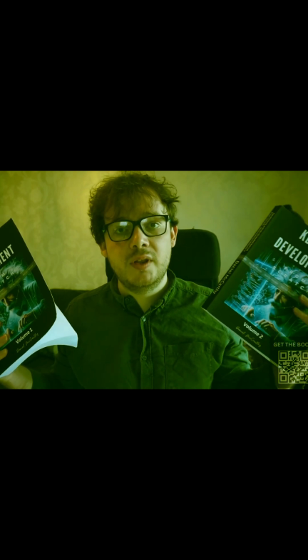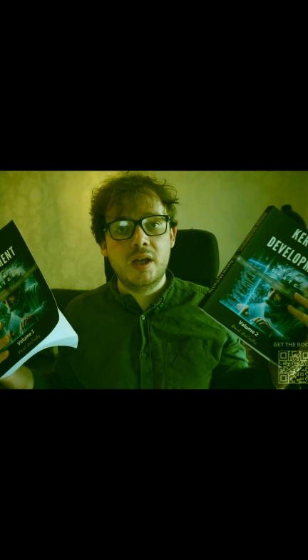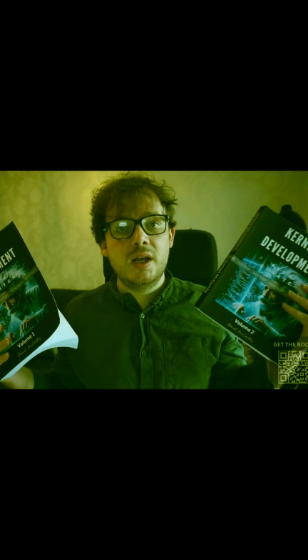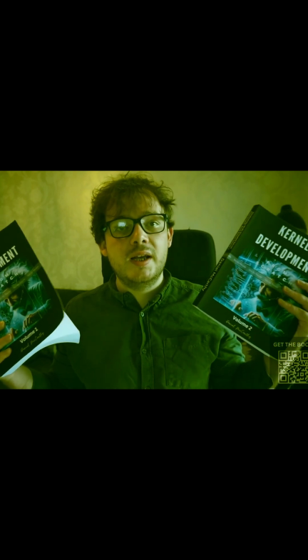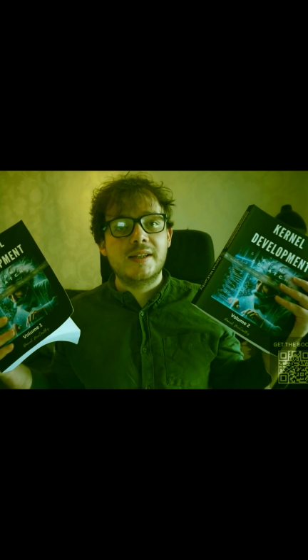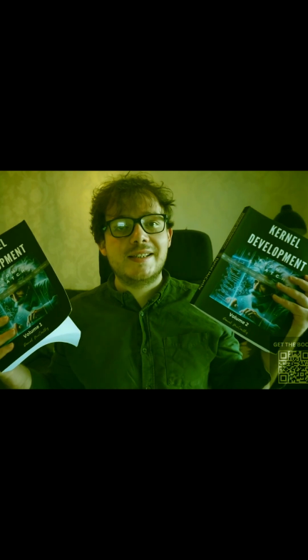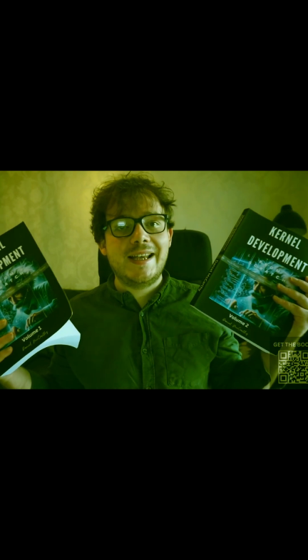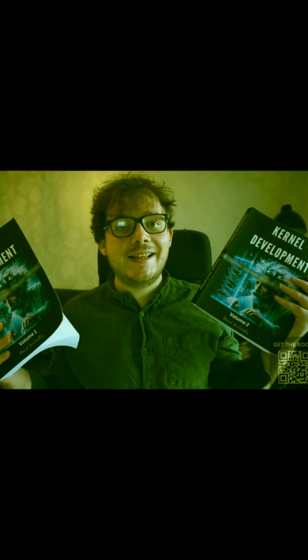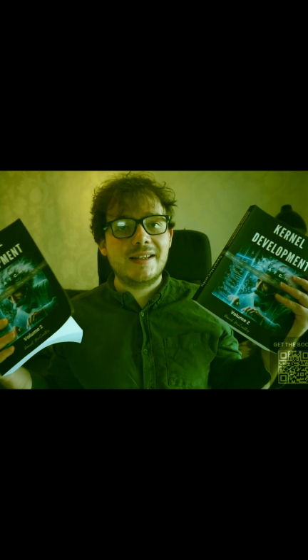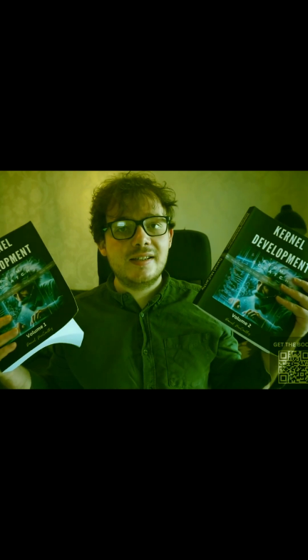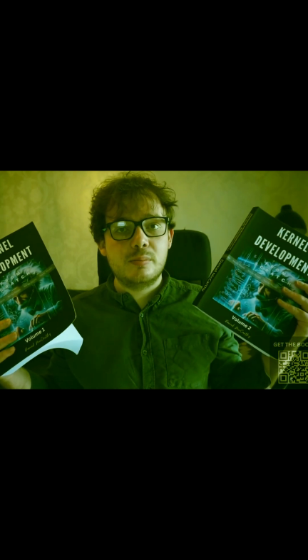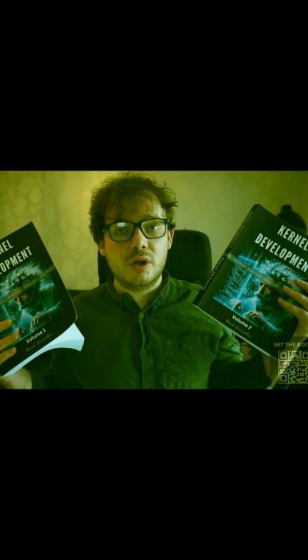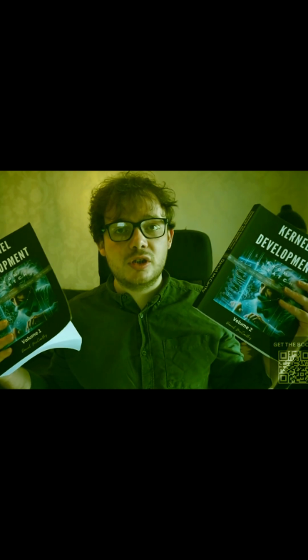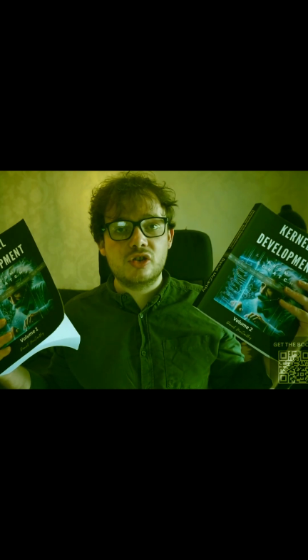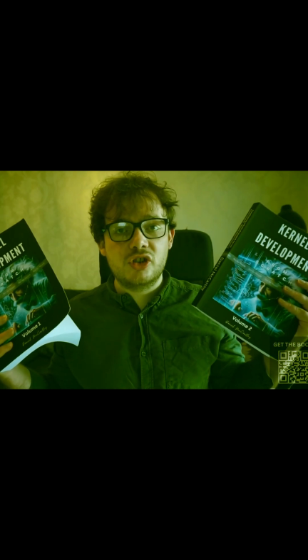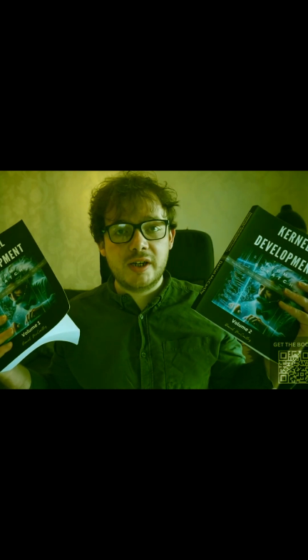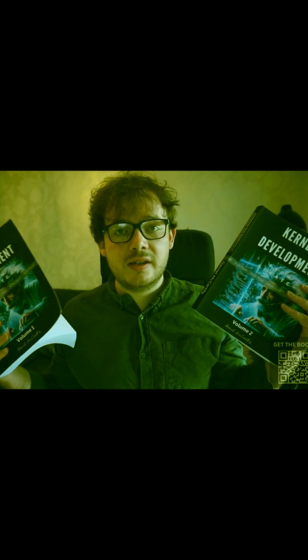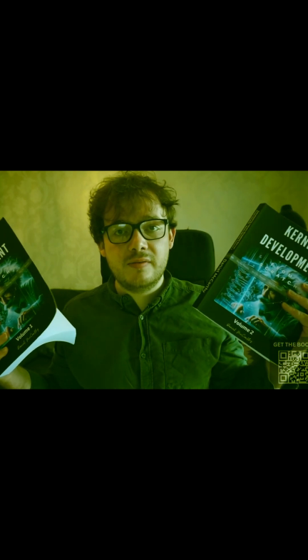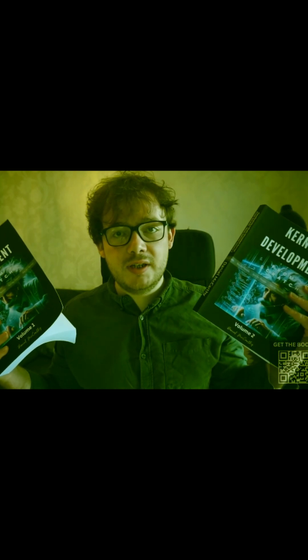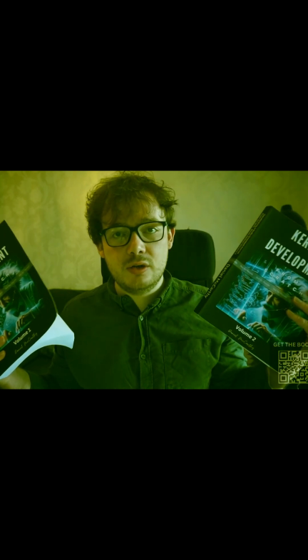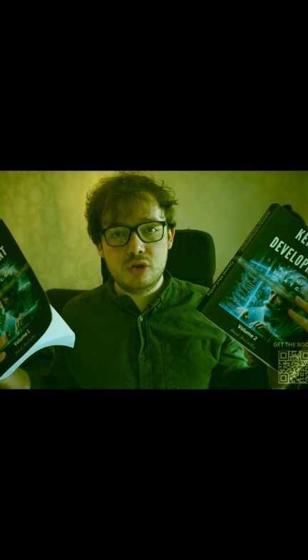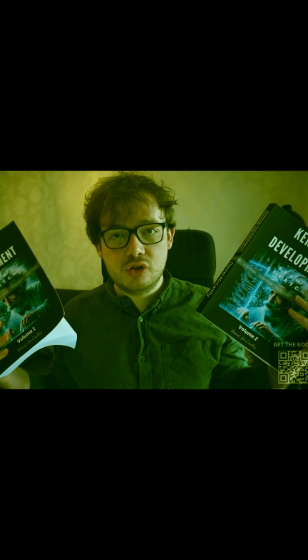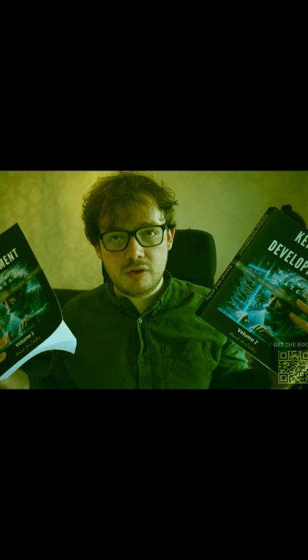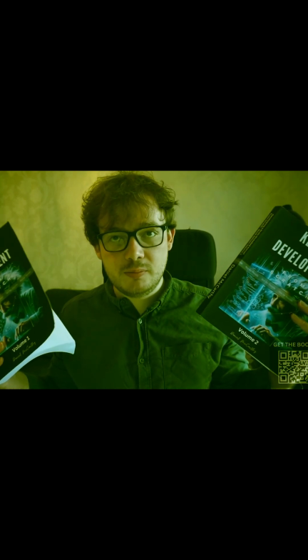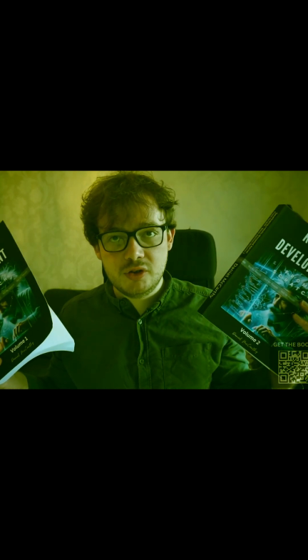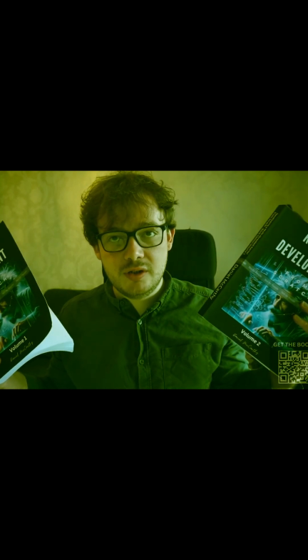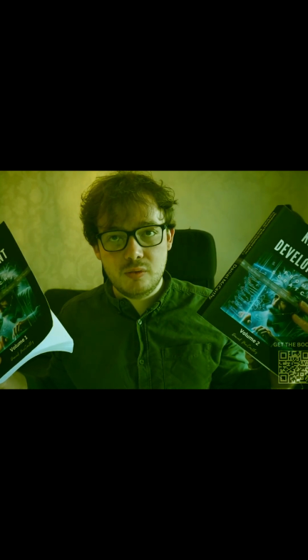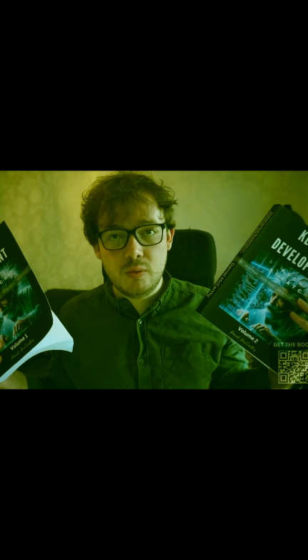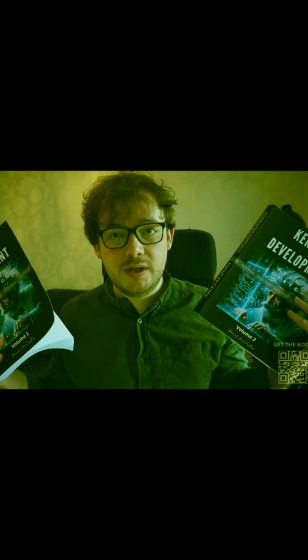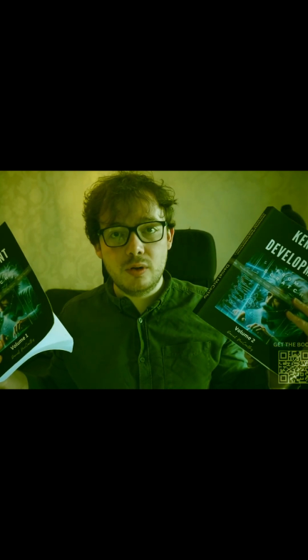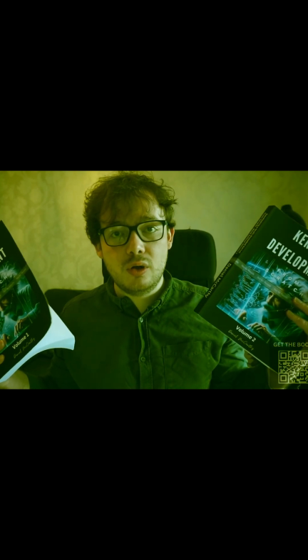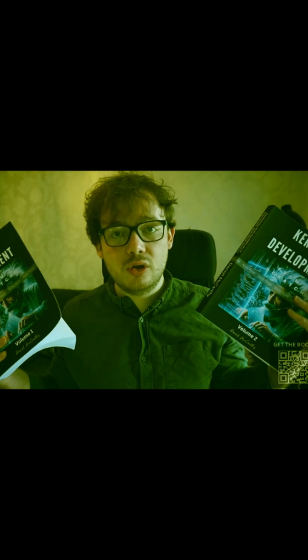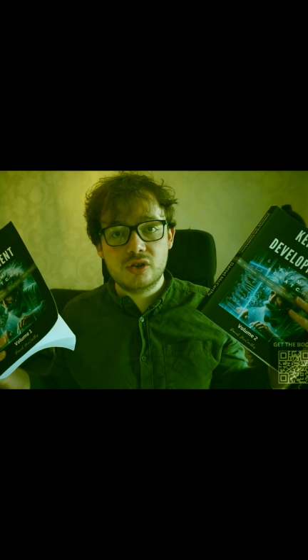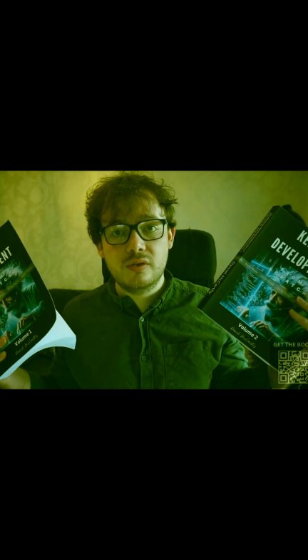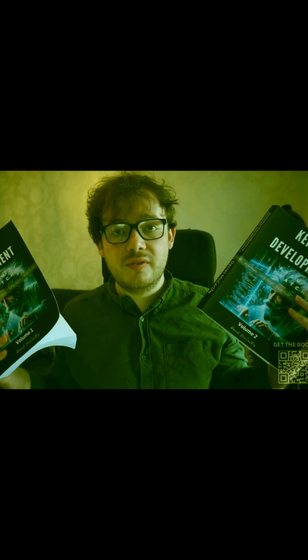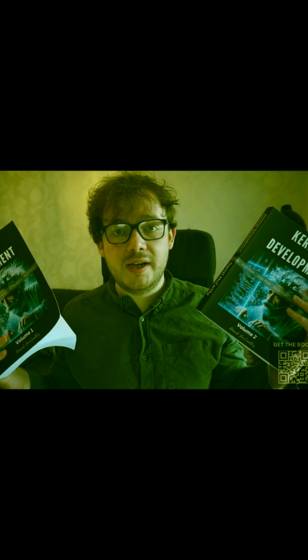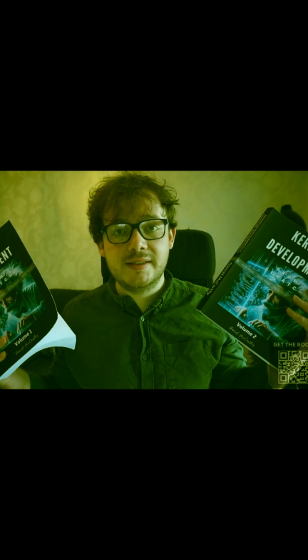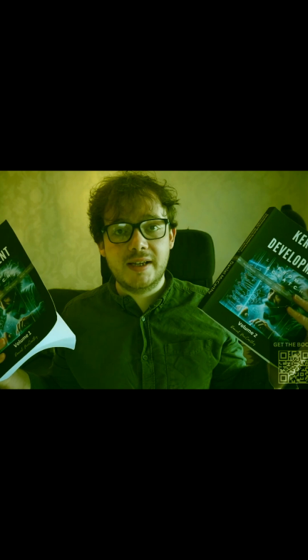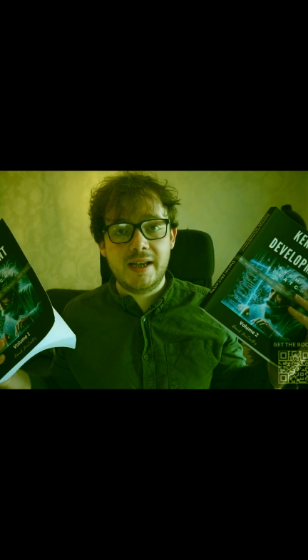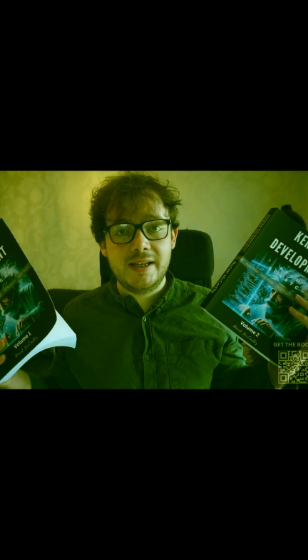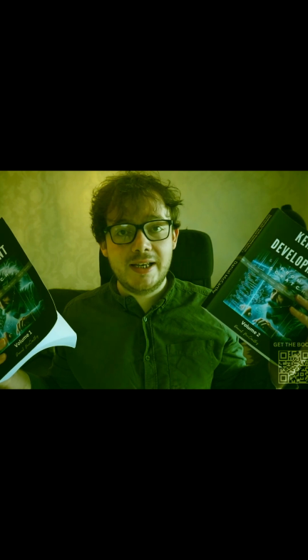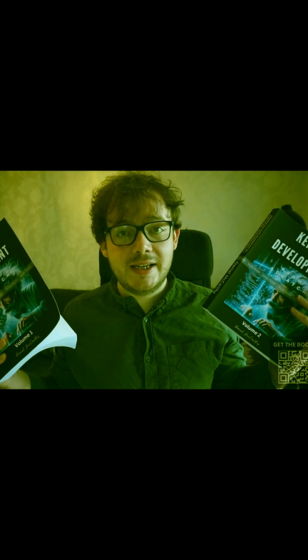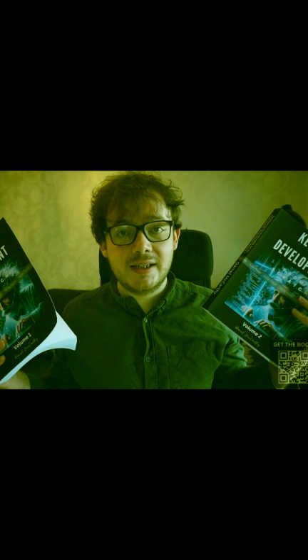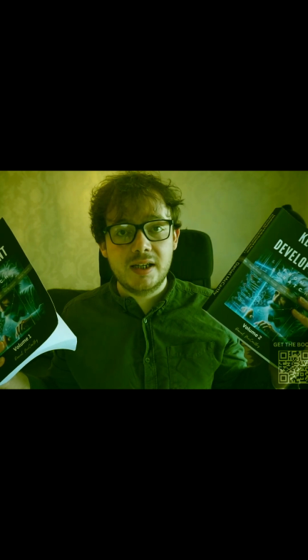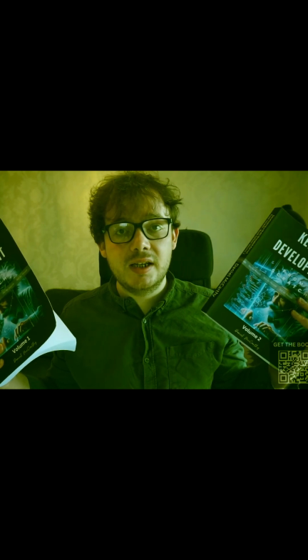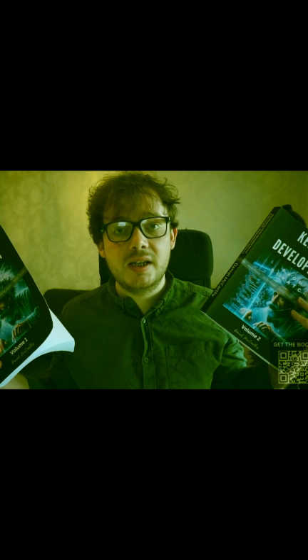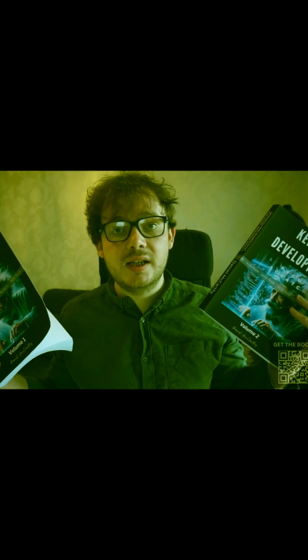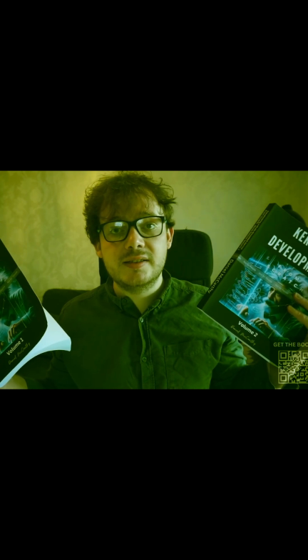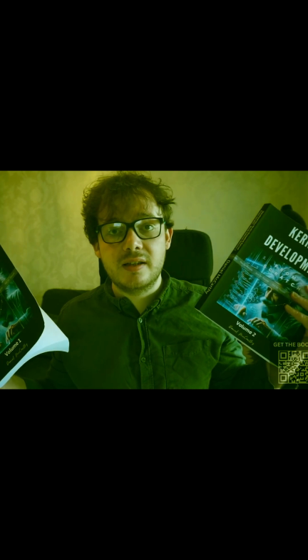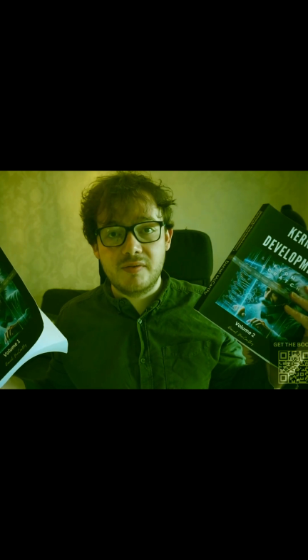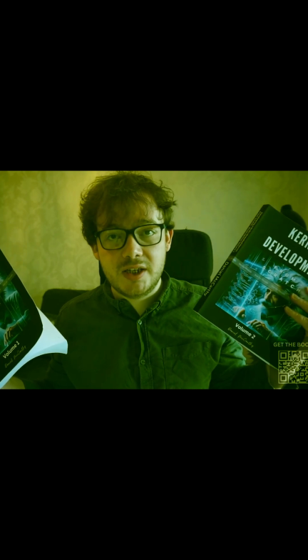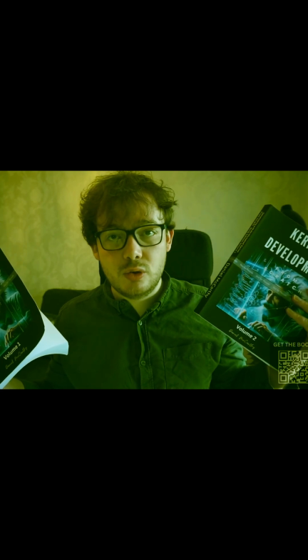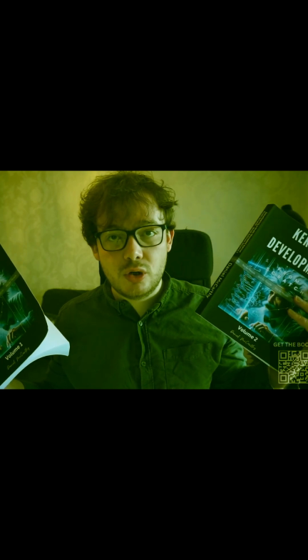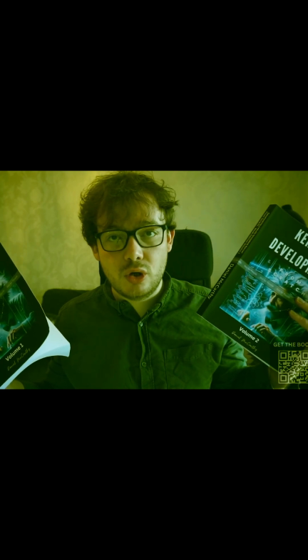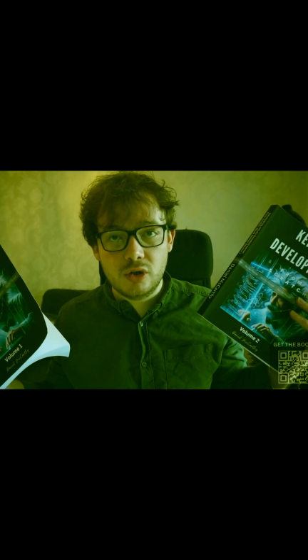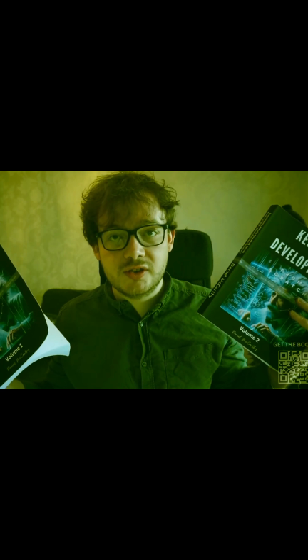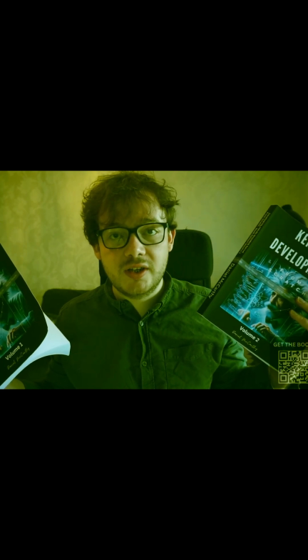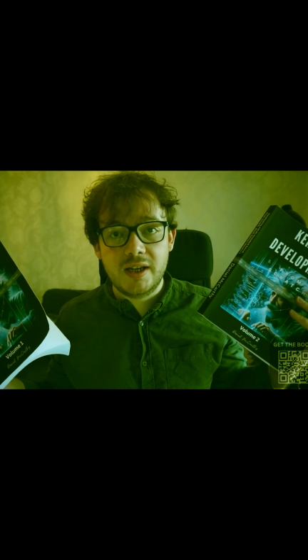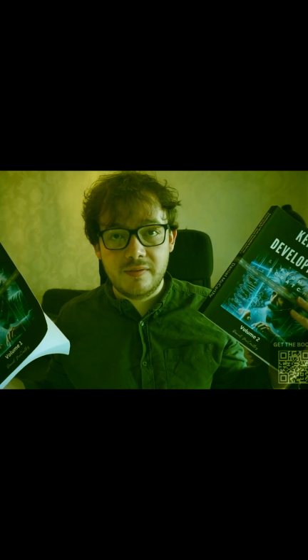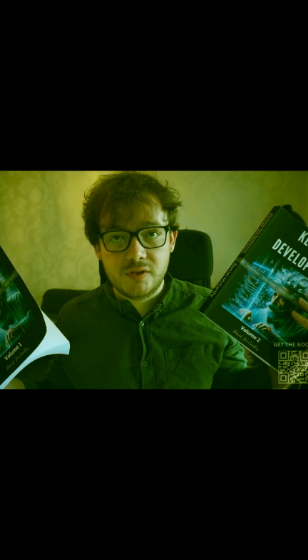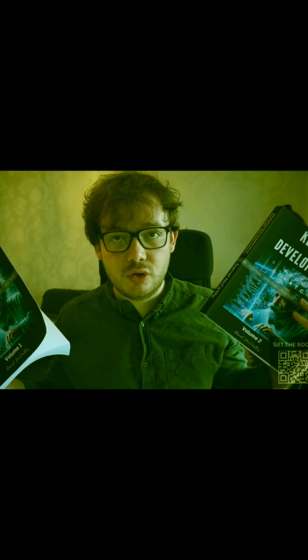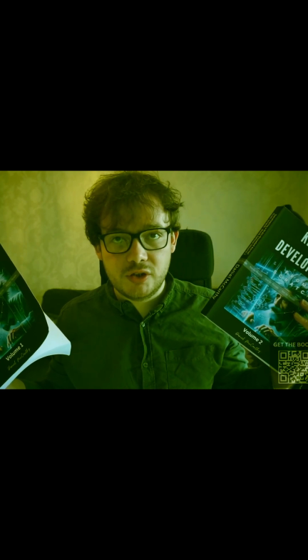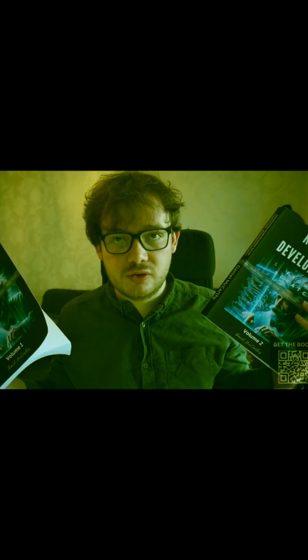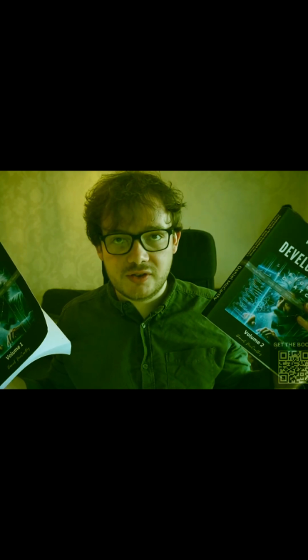To get these books check the video description where you will also find a link to the video course if you're interested.